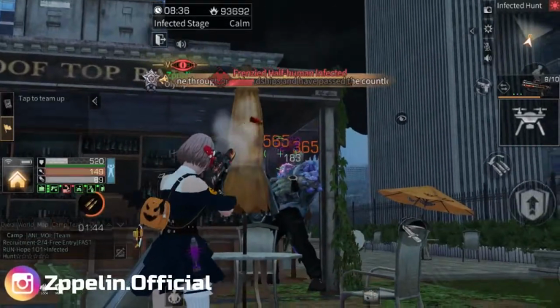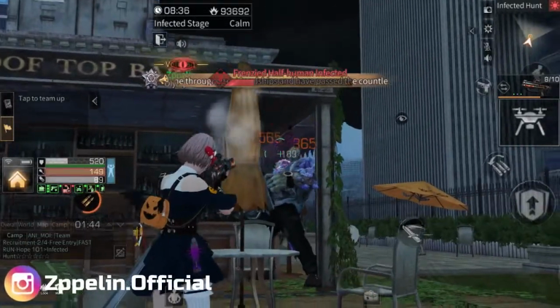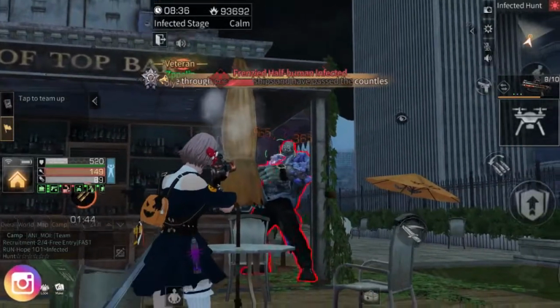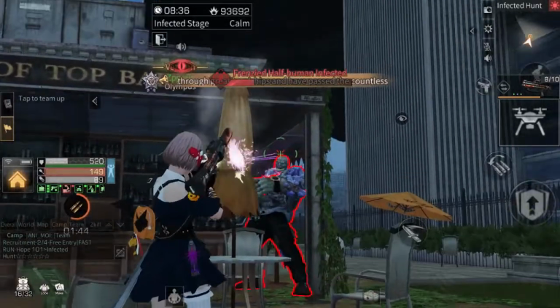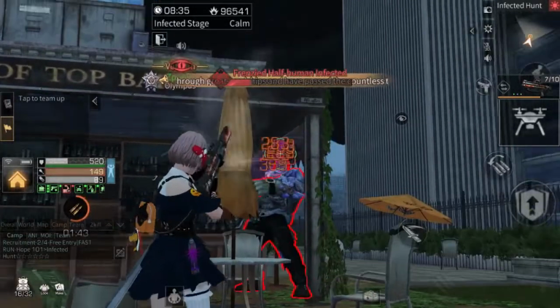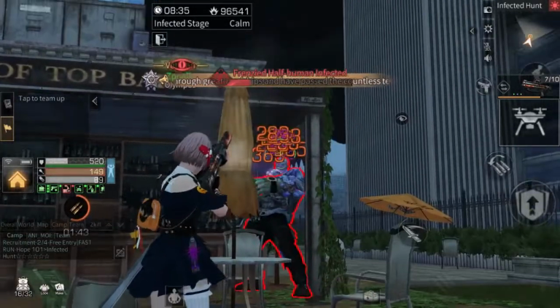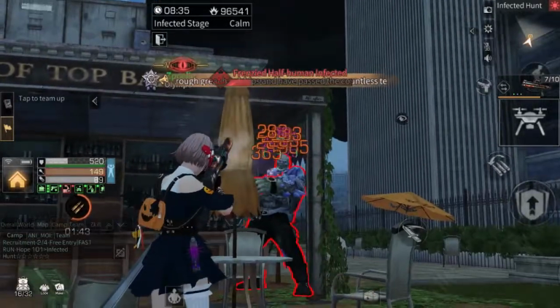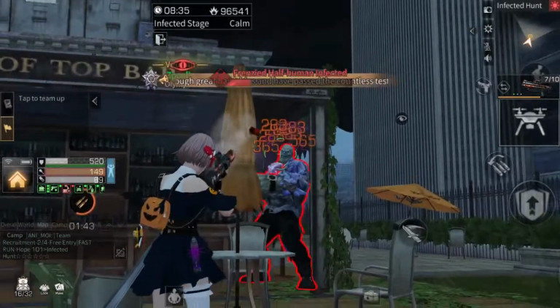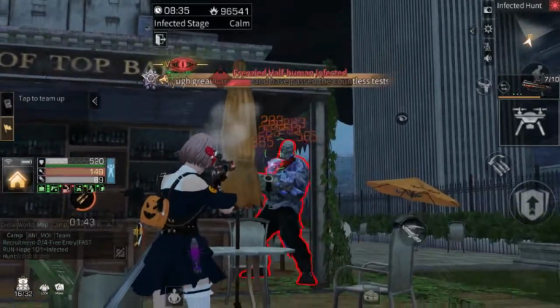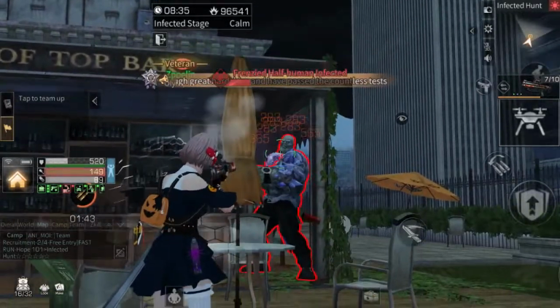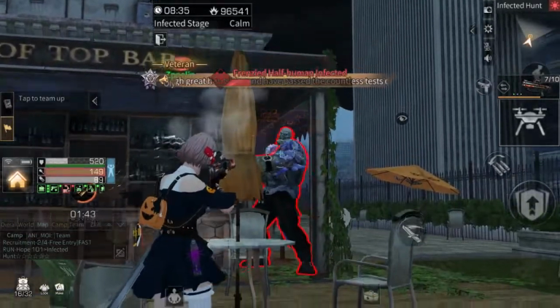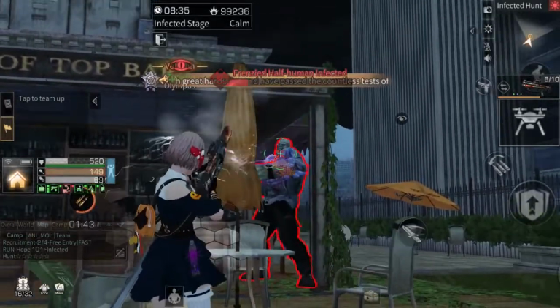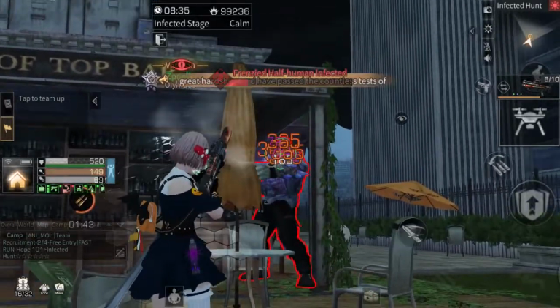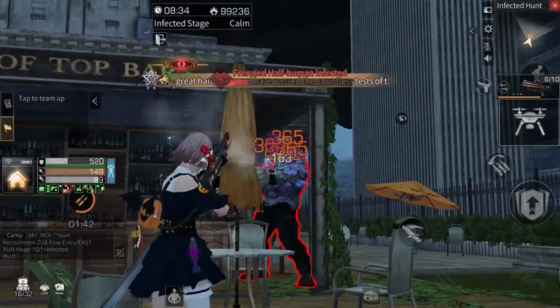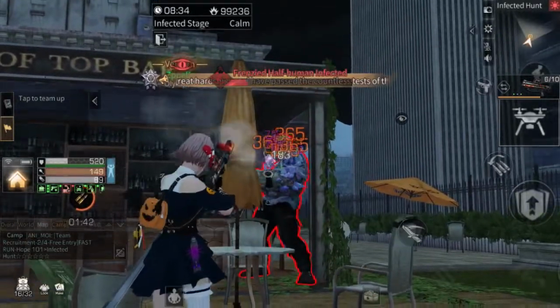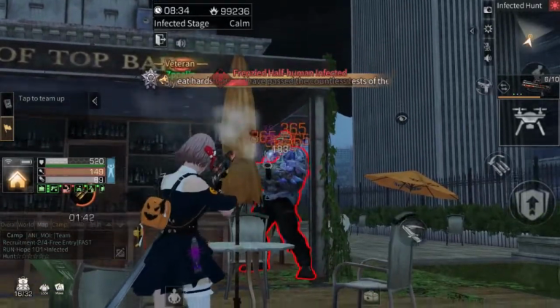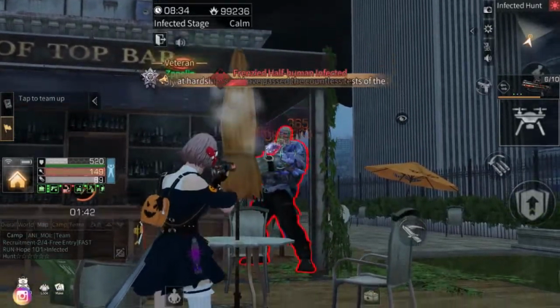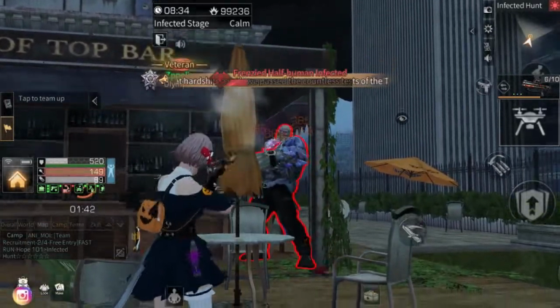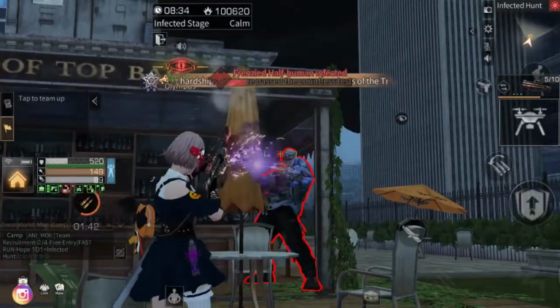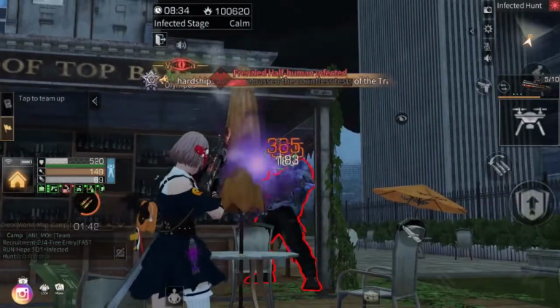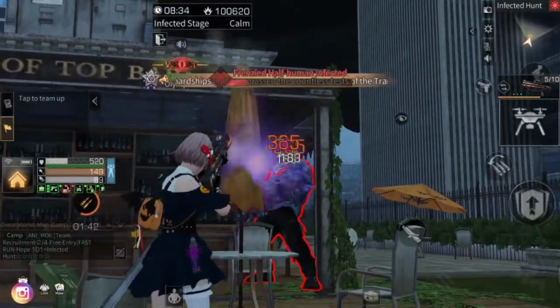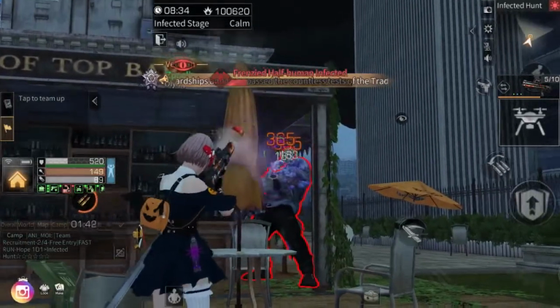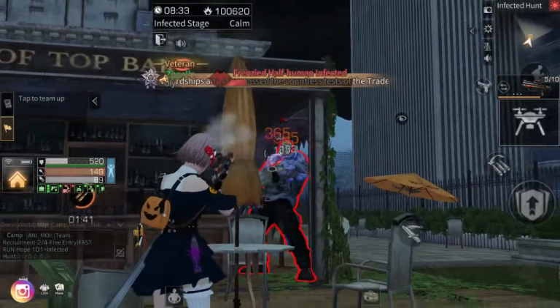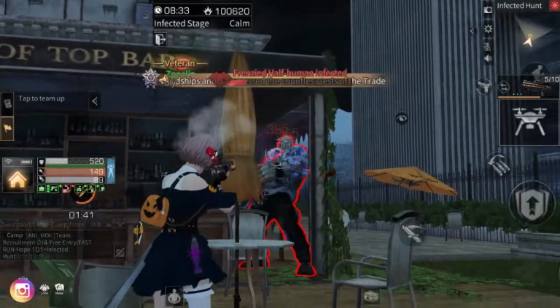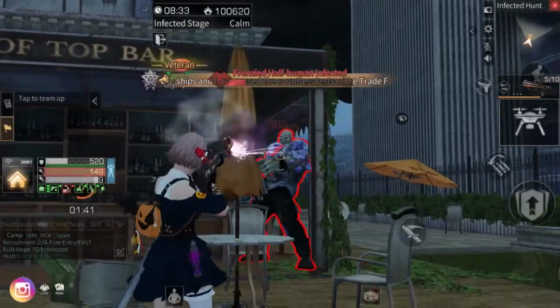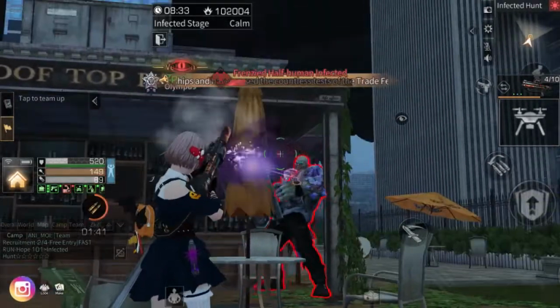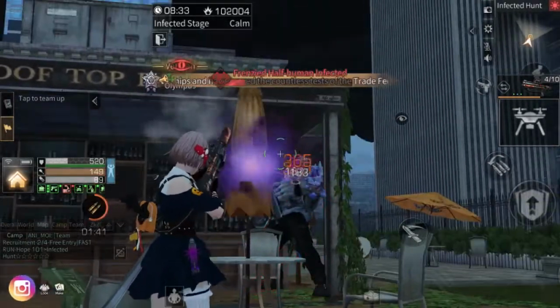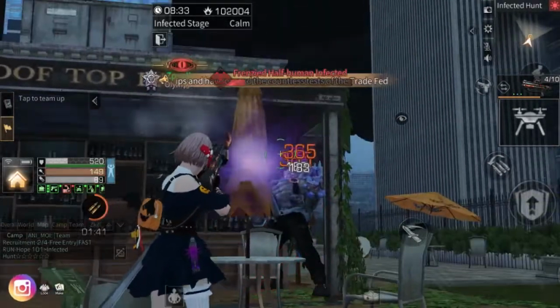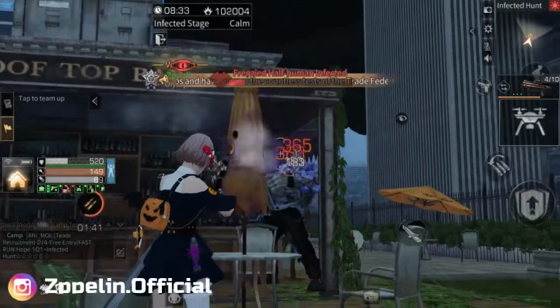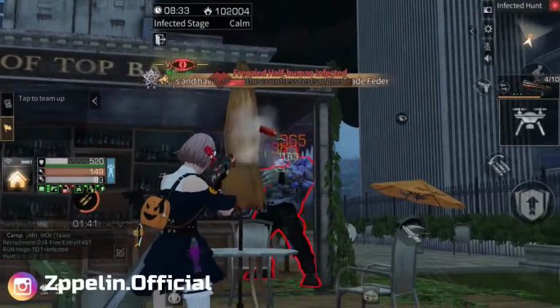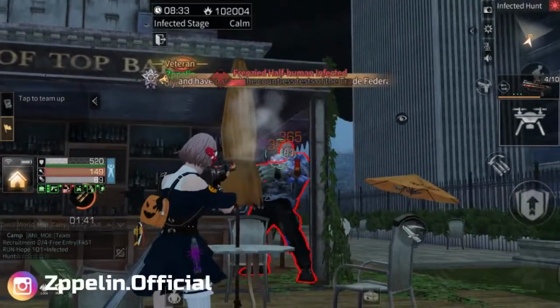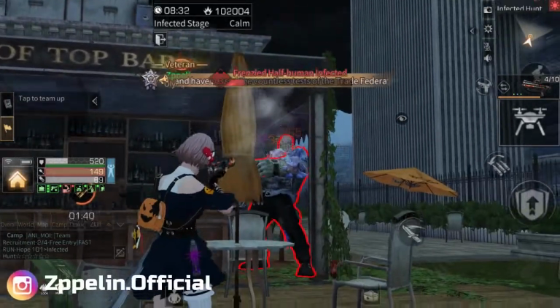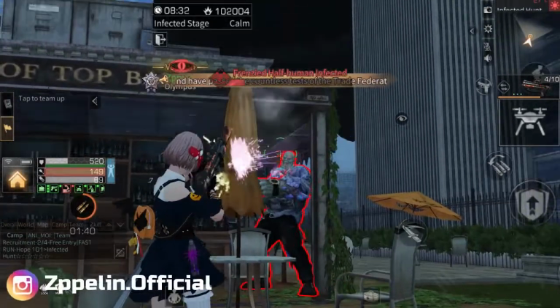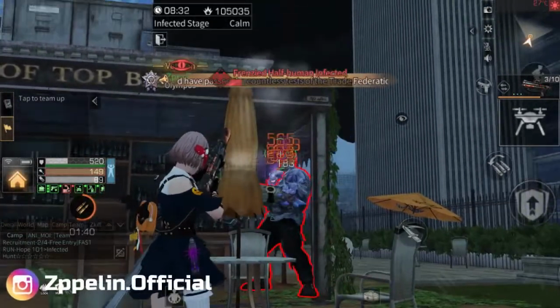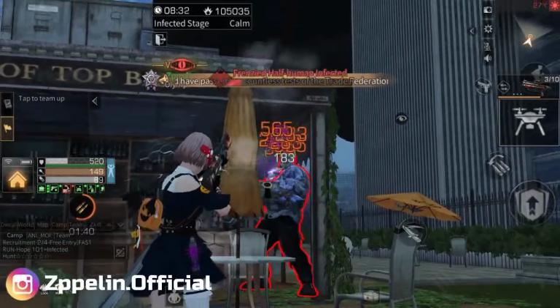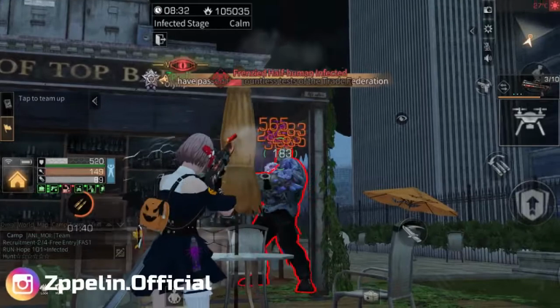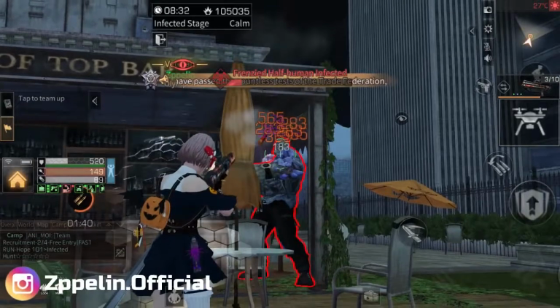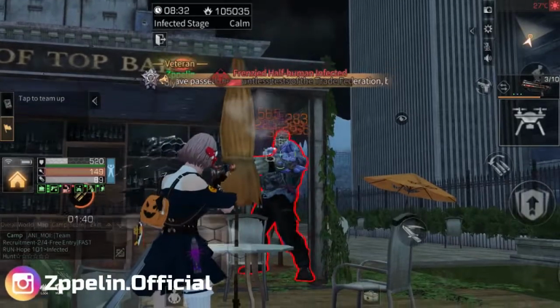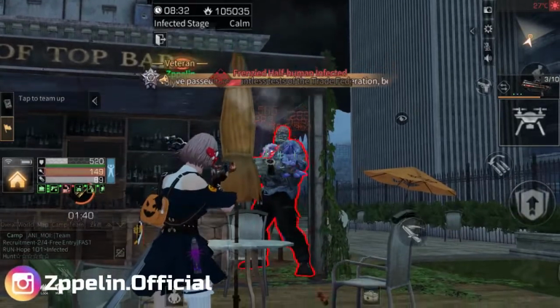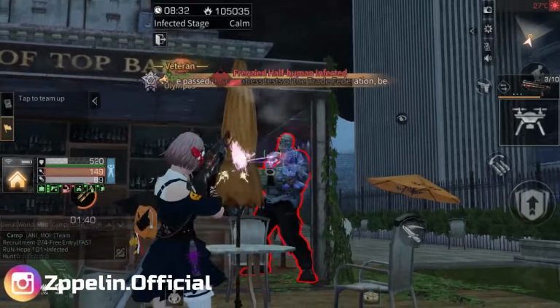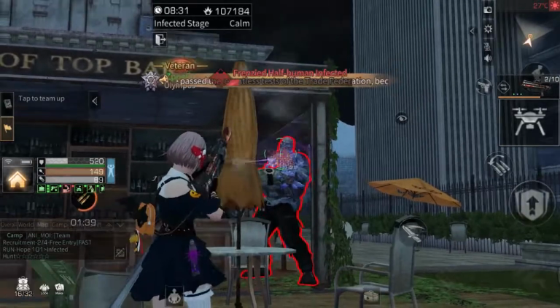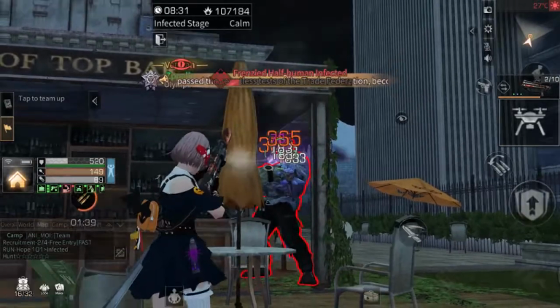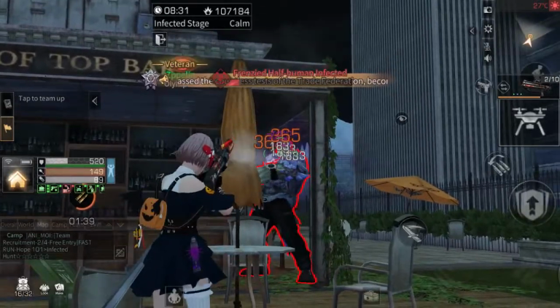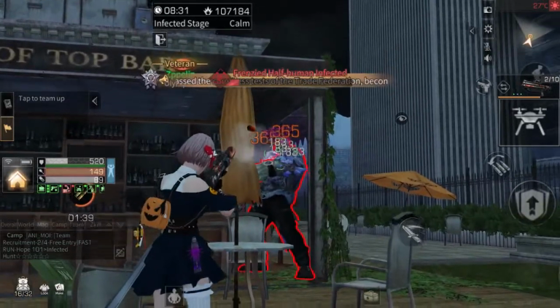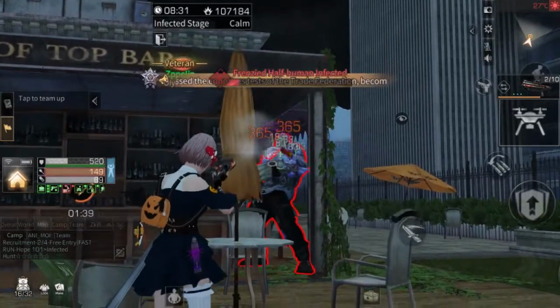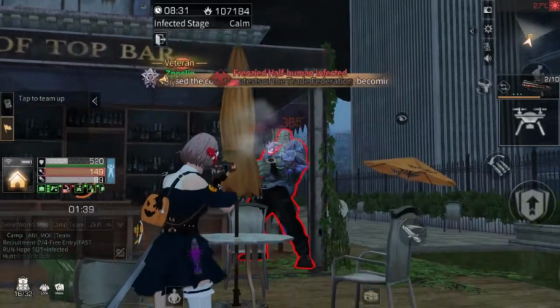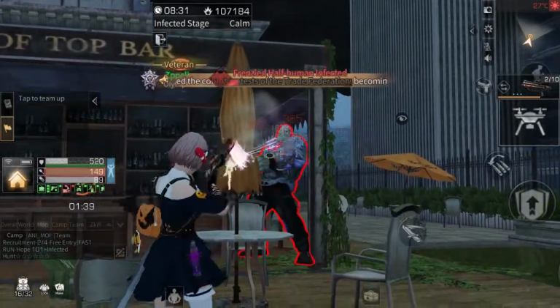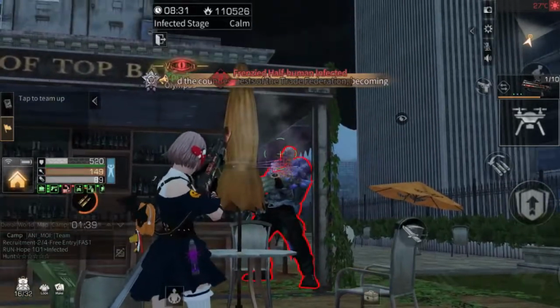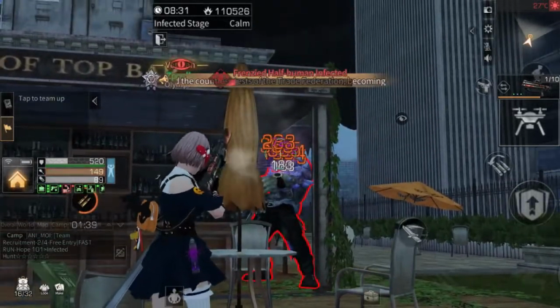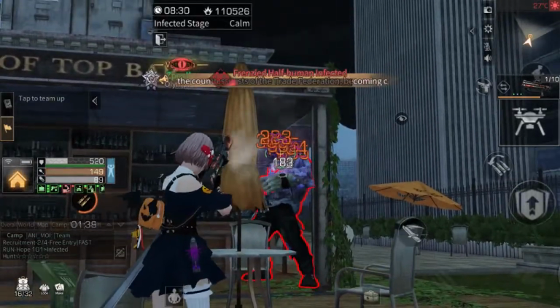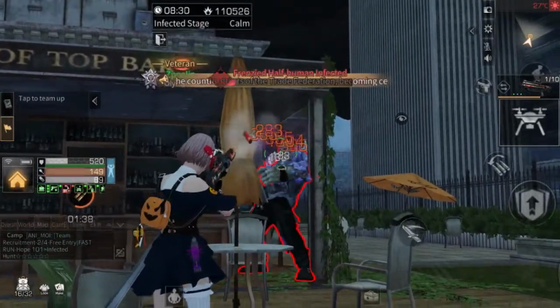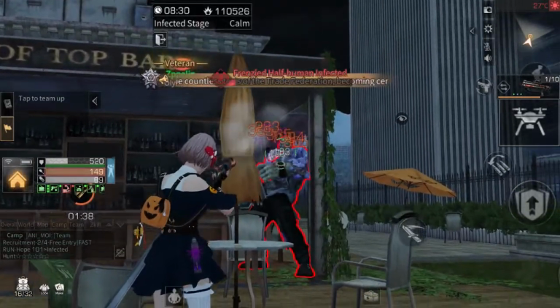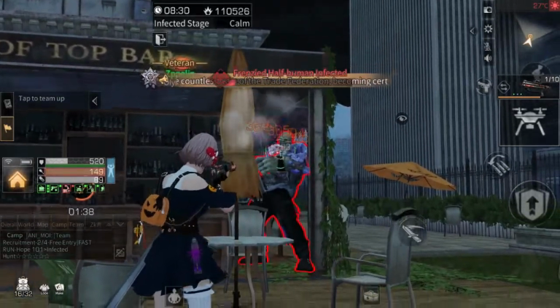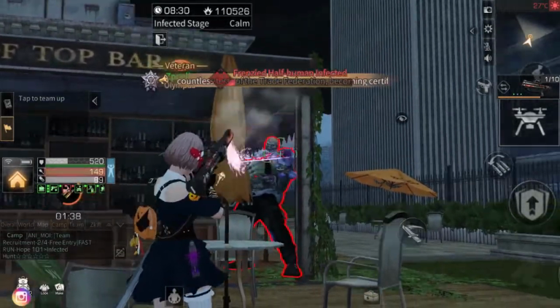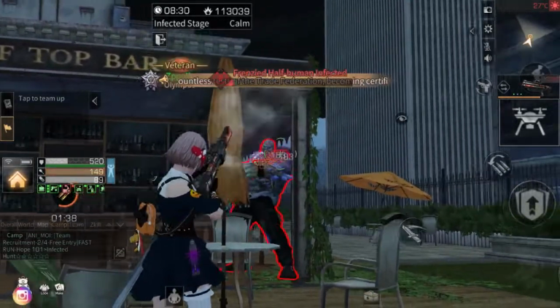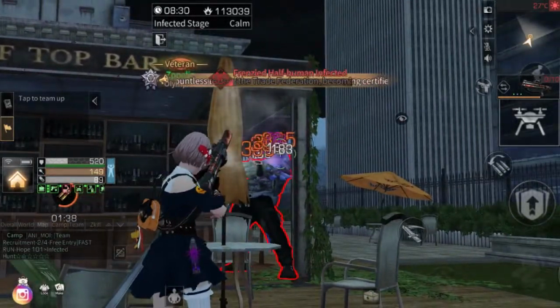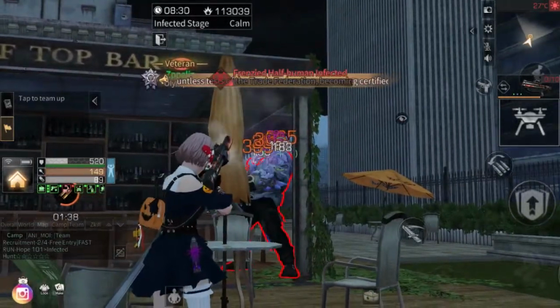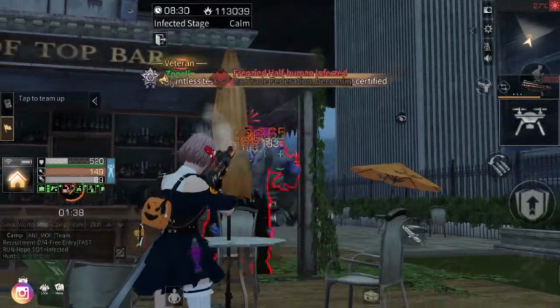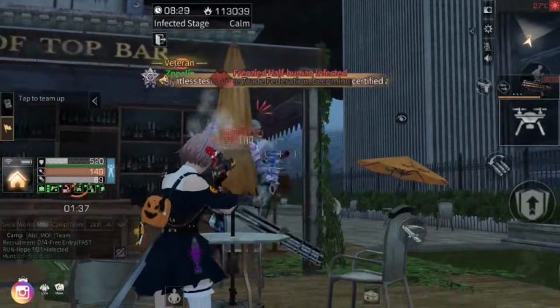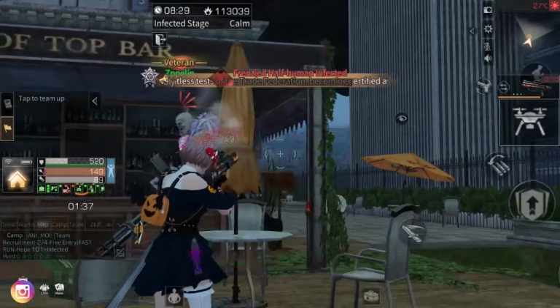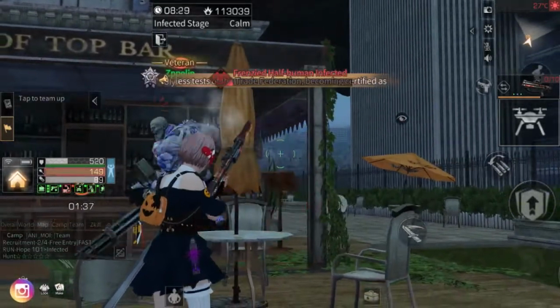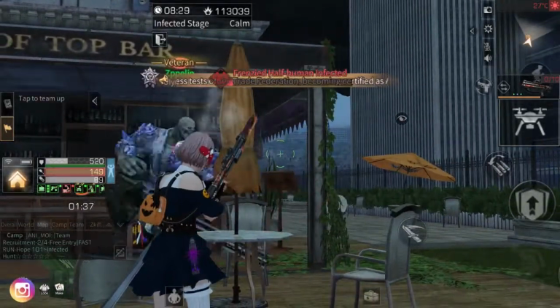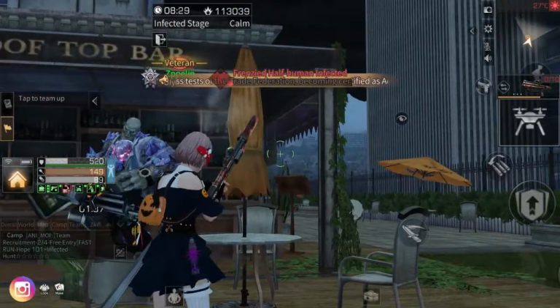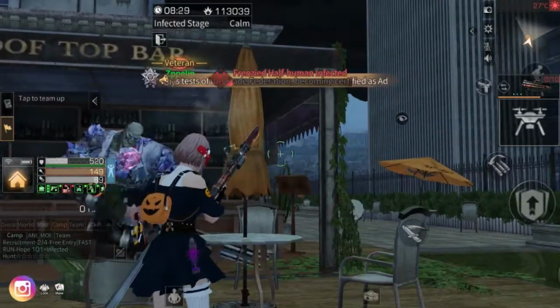Find the right place to avoid the damage and the boss will just turn around there and will not come to you again.